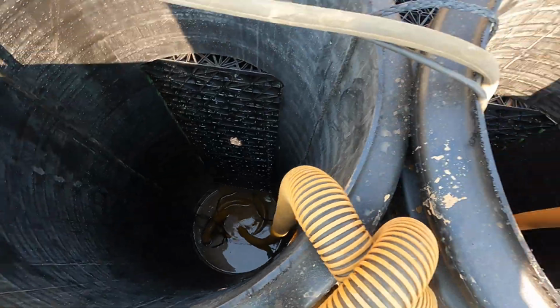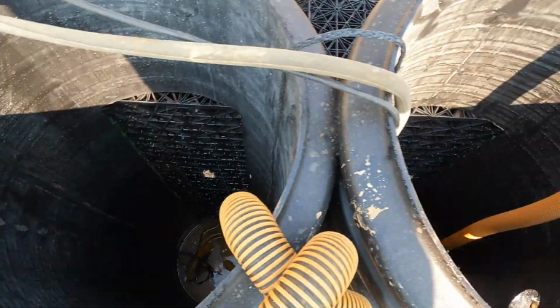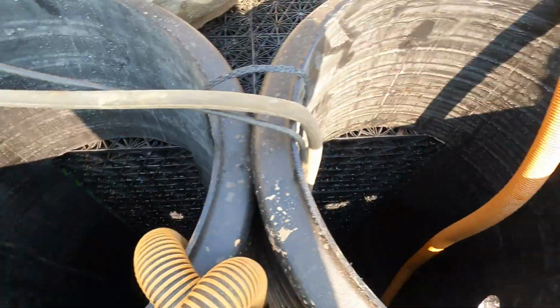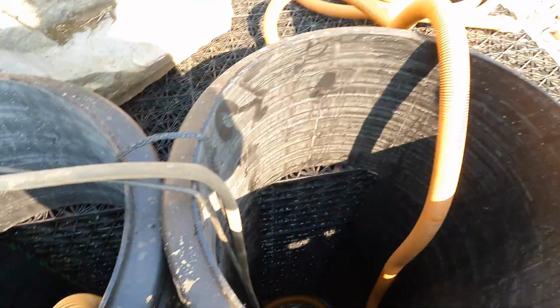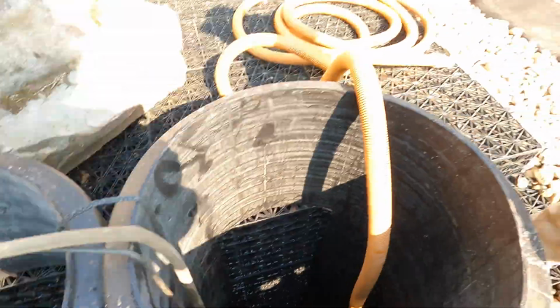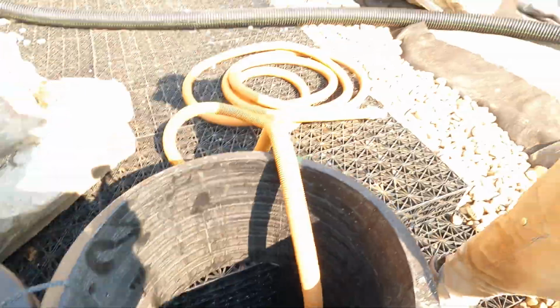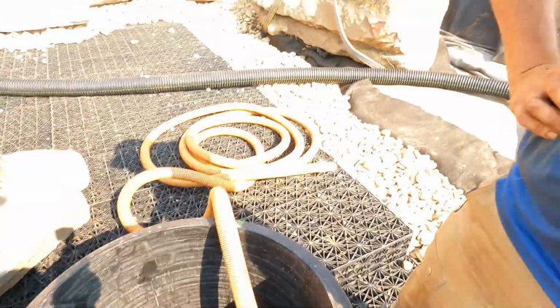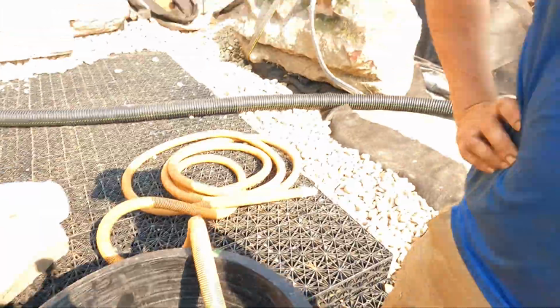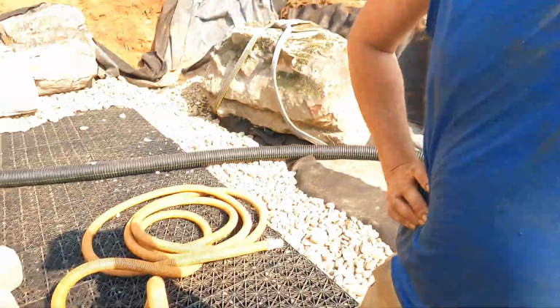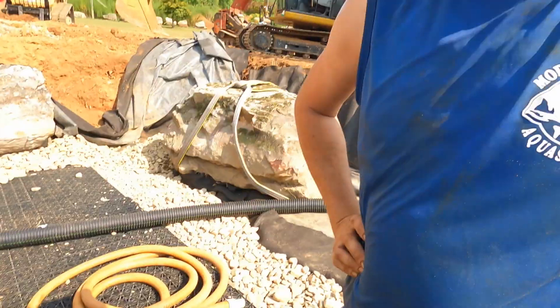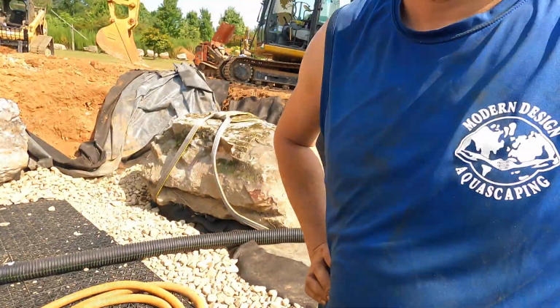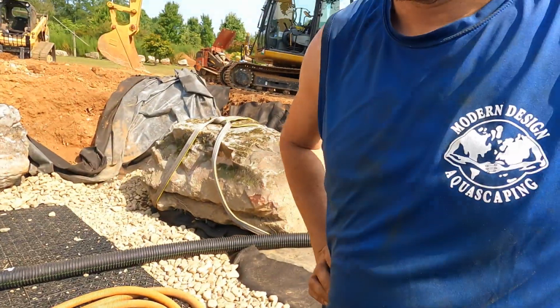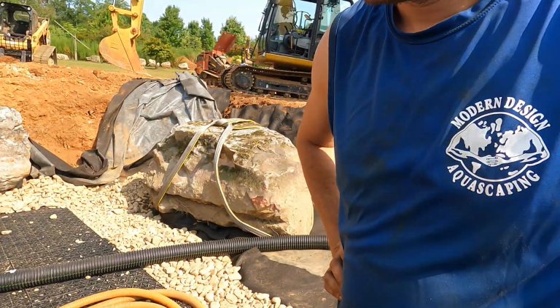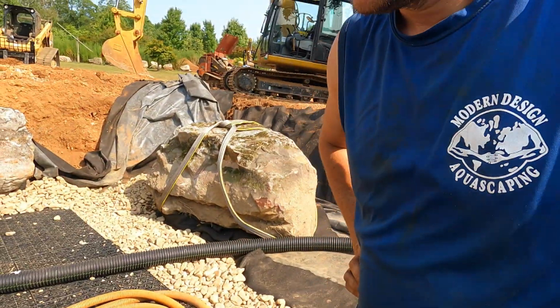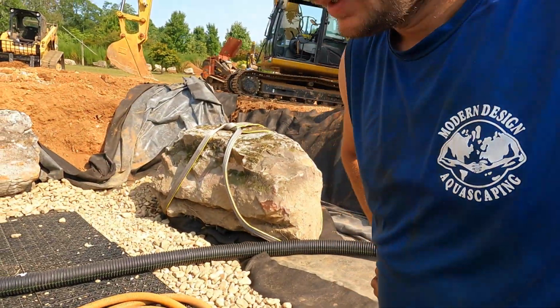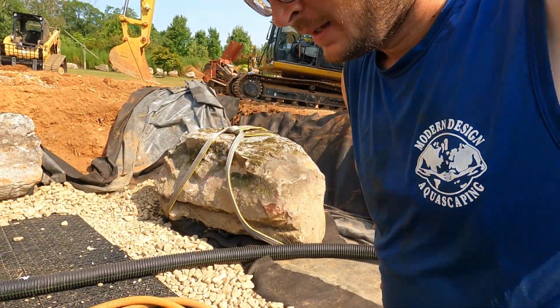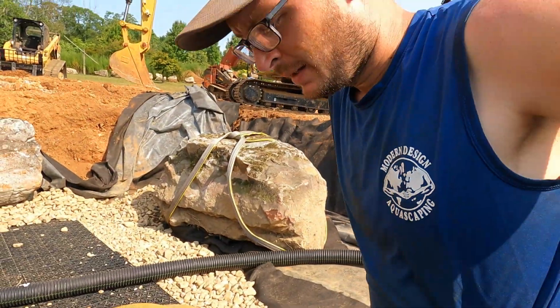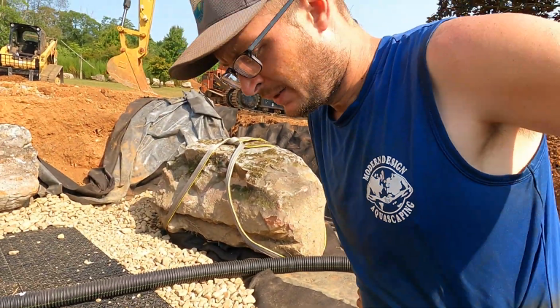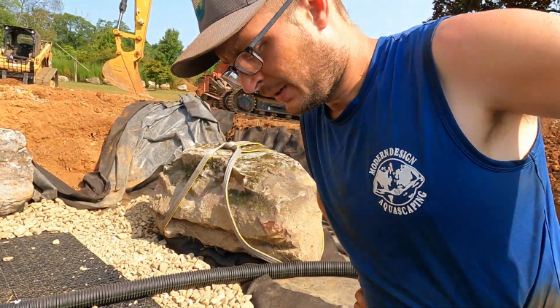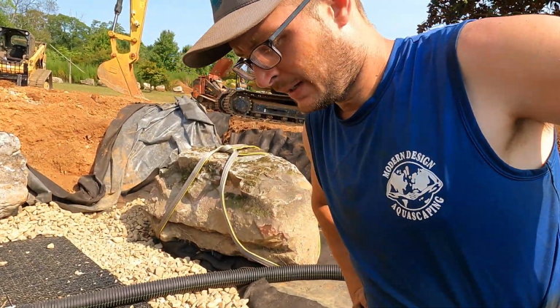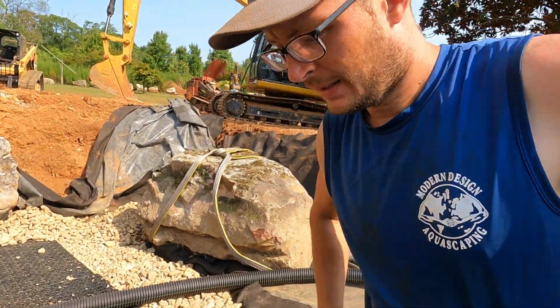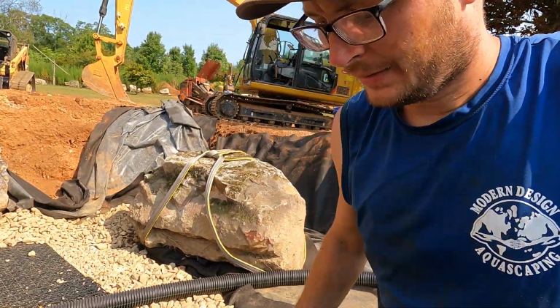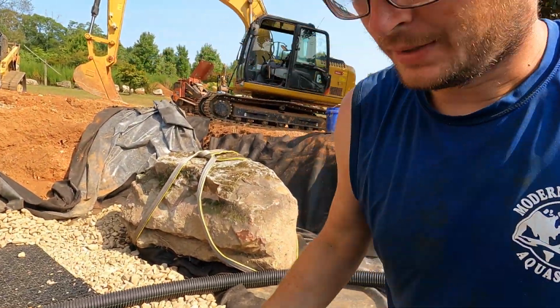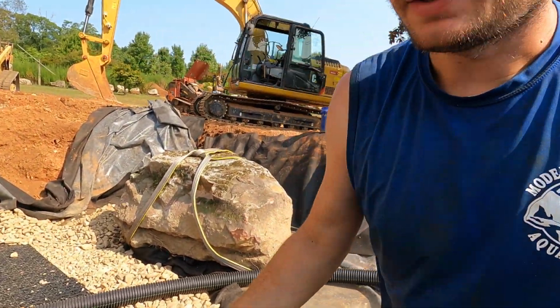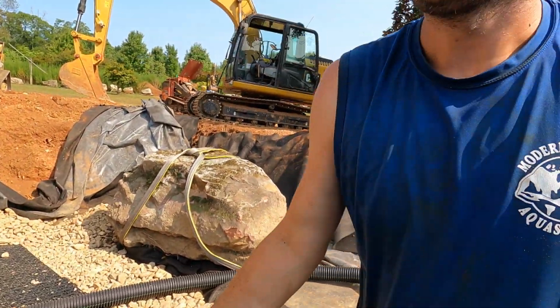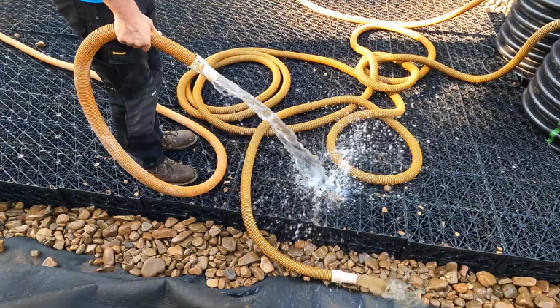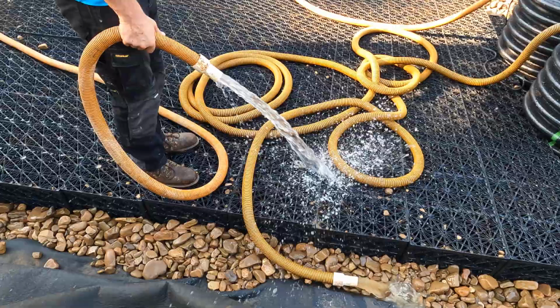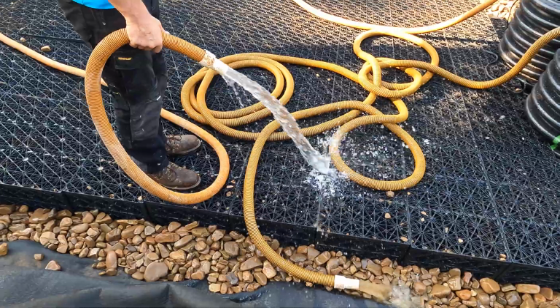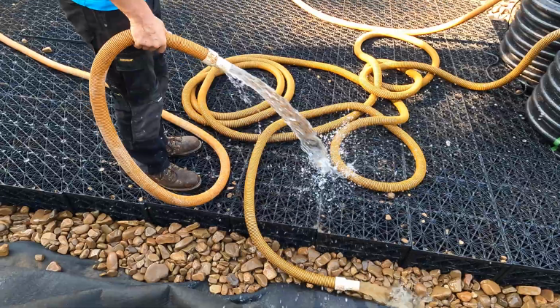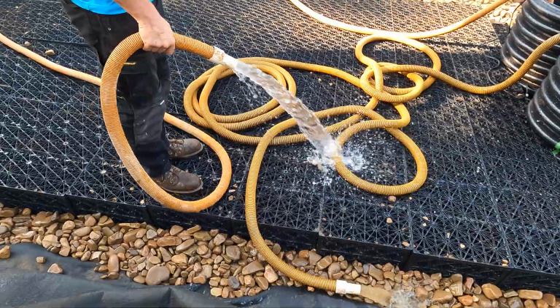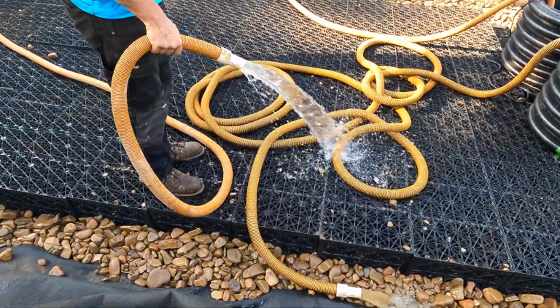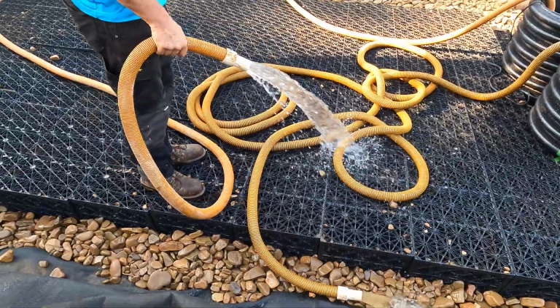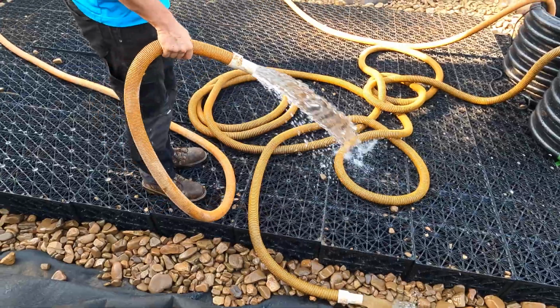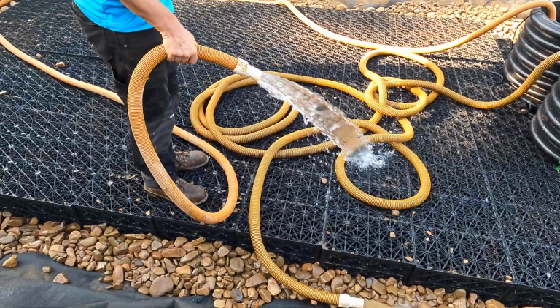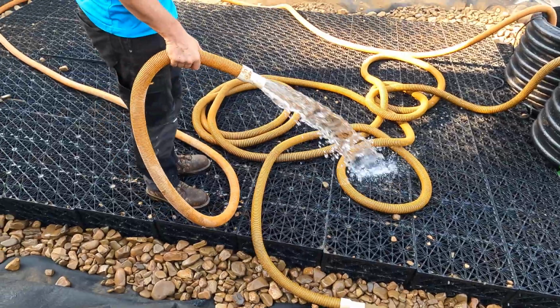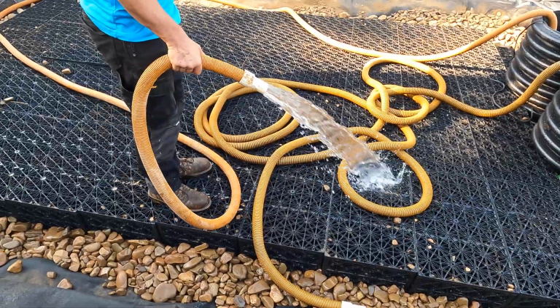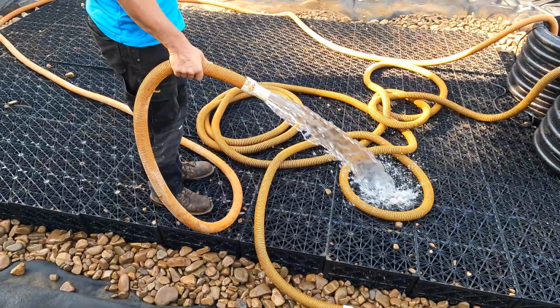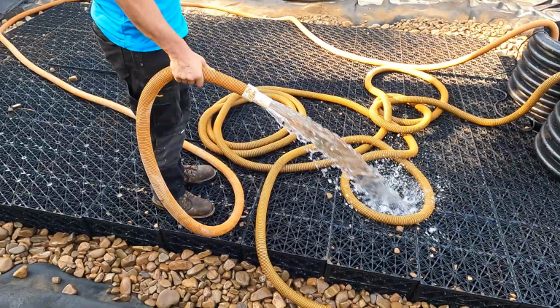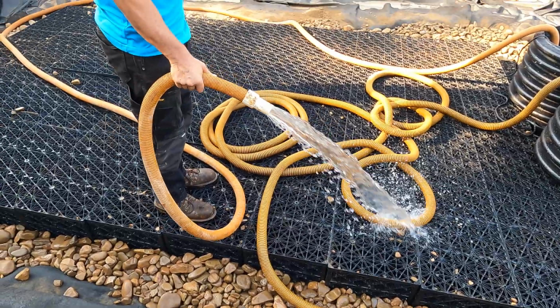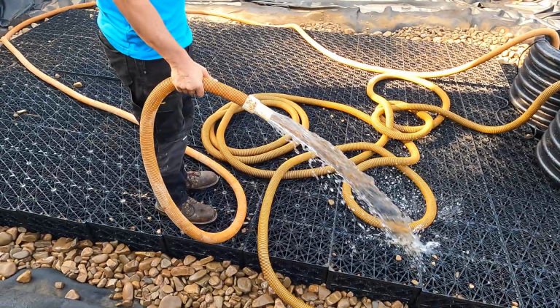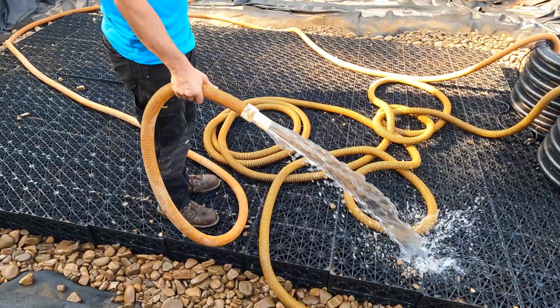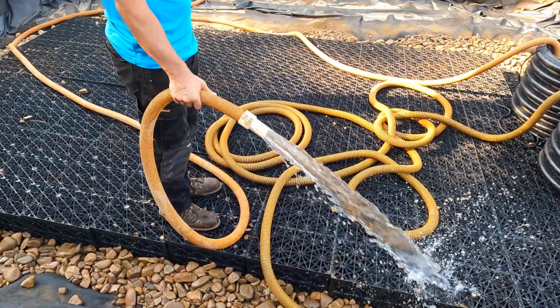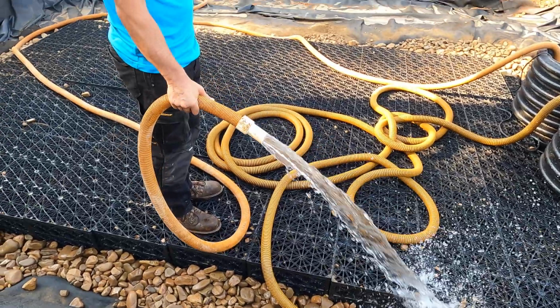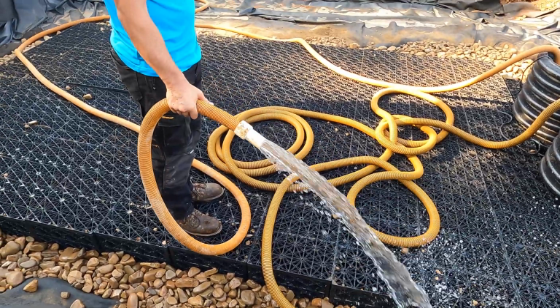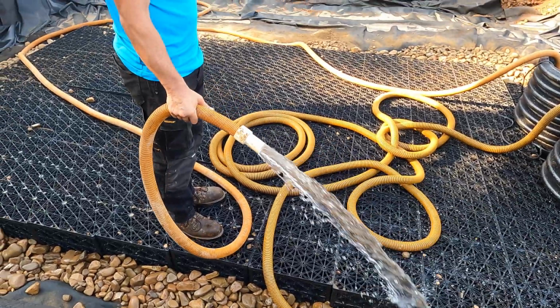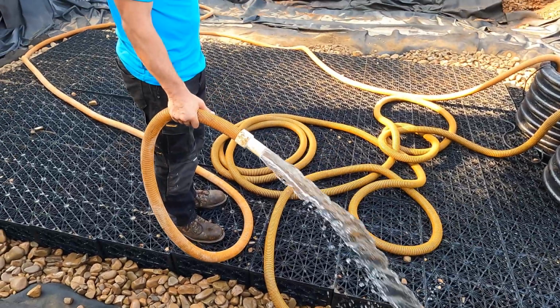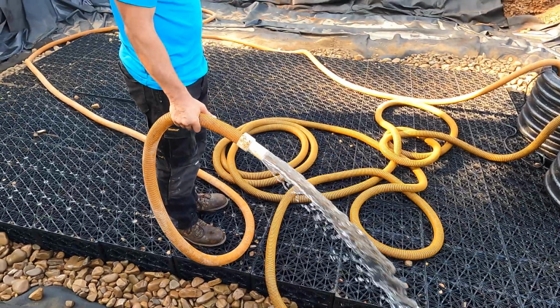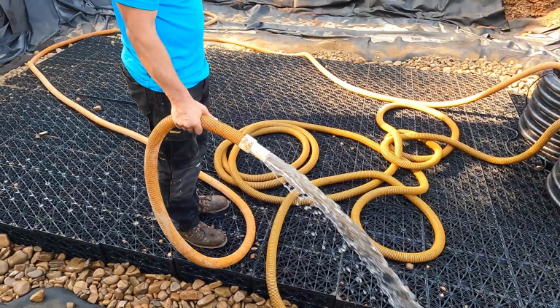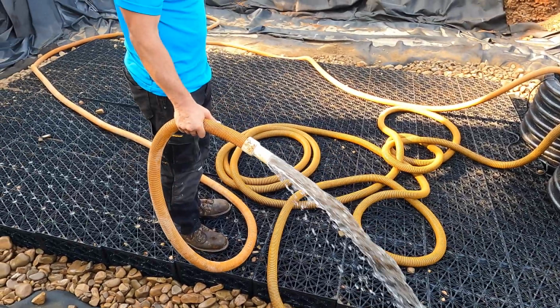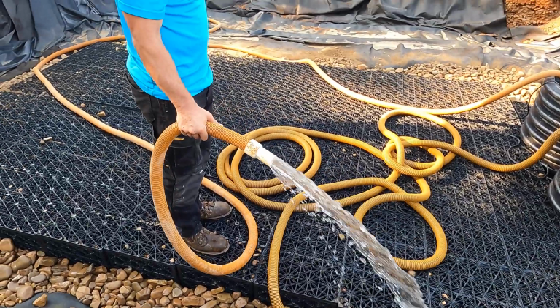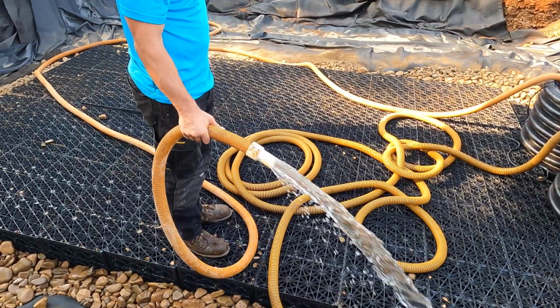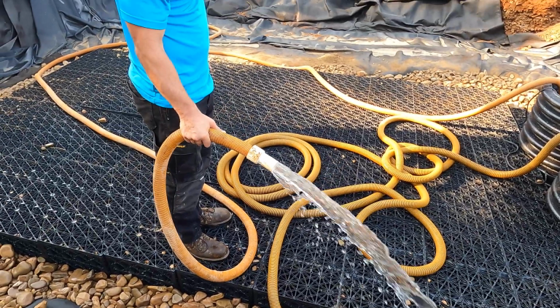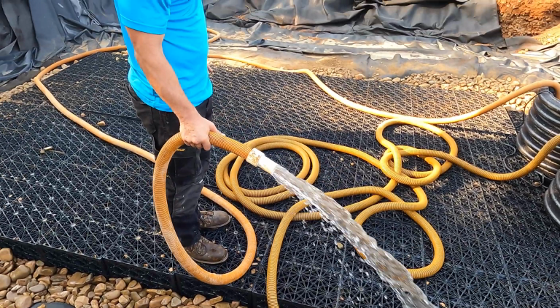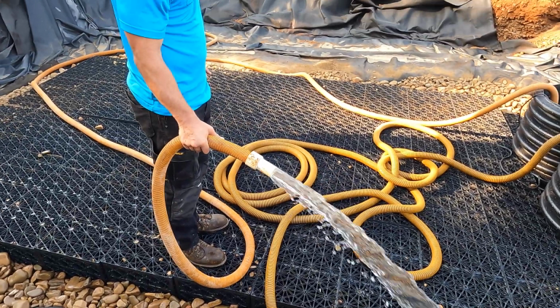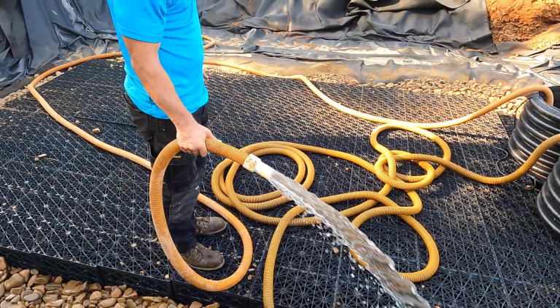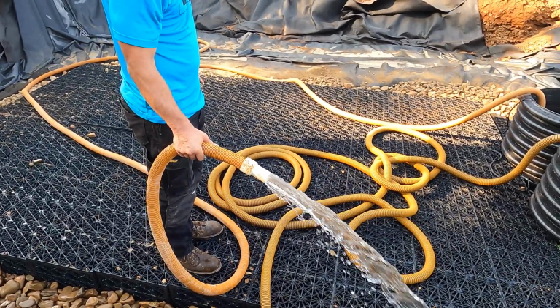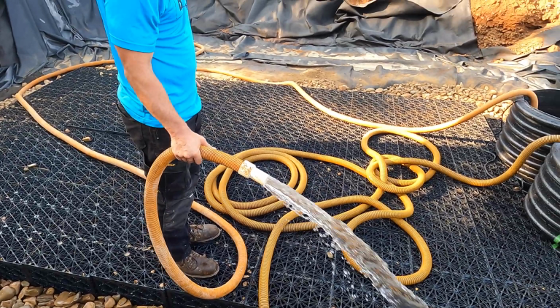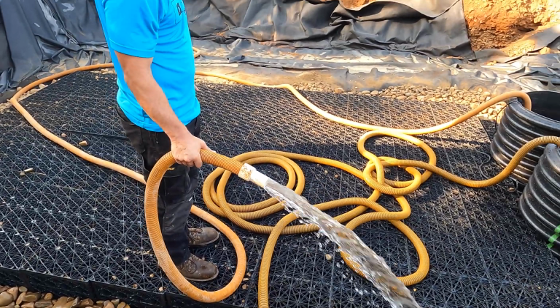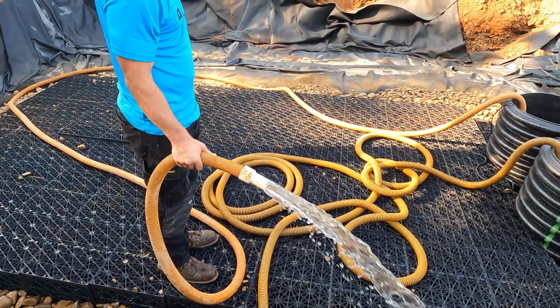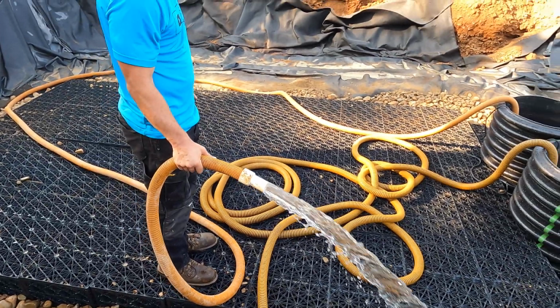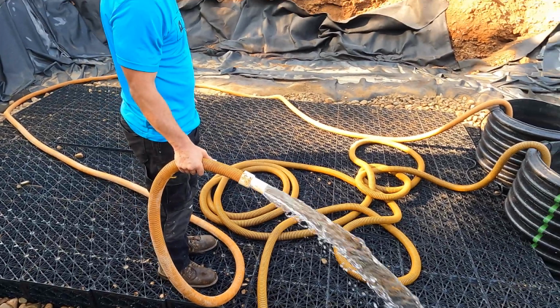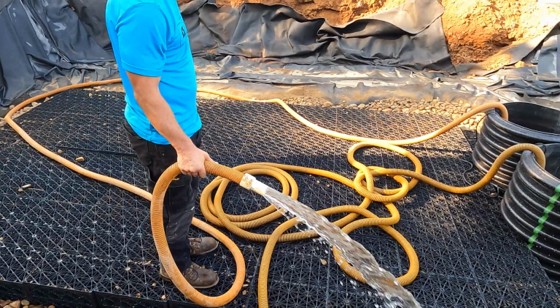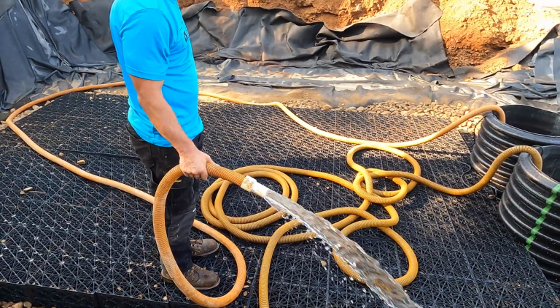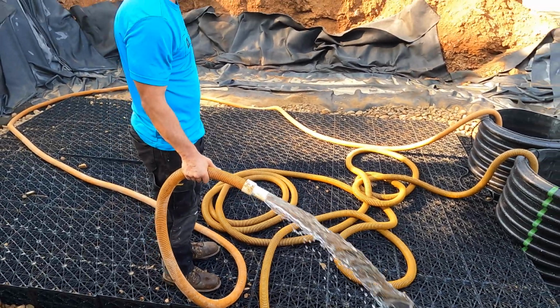What is it doing here? Trying to get all the dirt out, so we're rinsing it — getting the dirt out, cleaning it up.